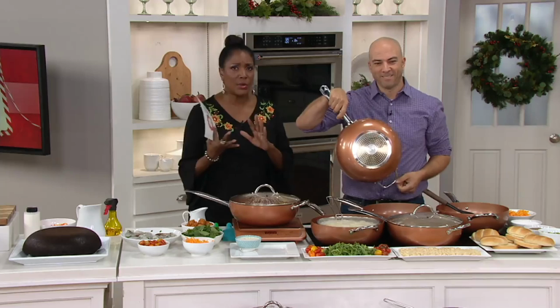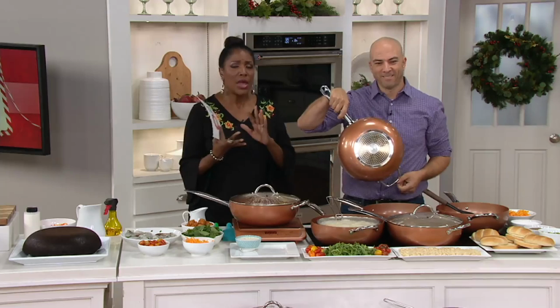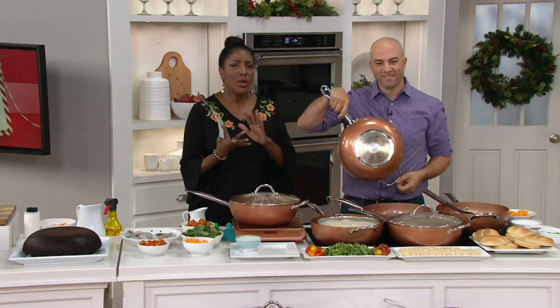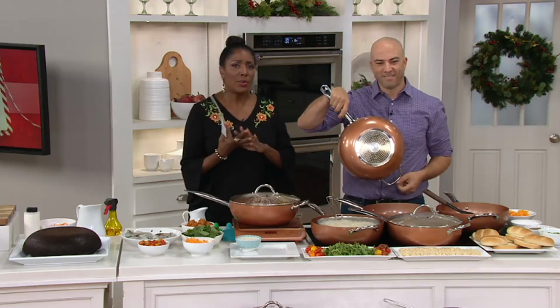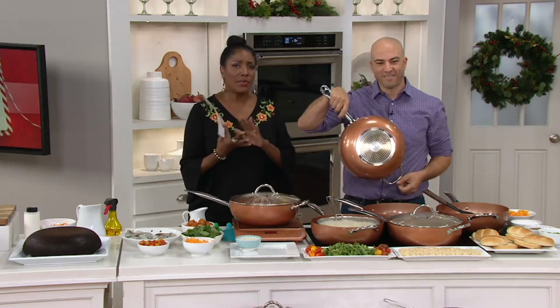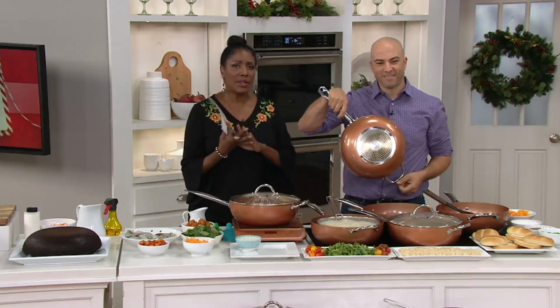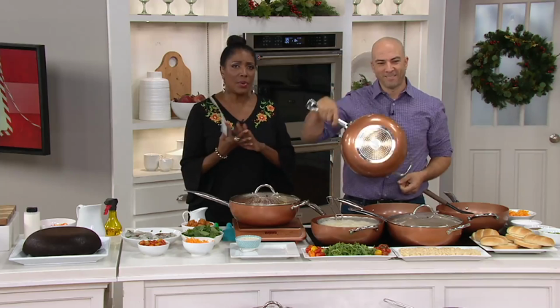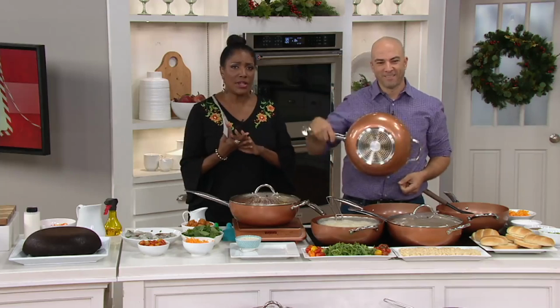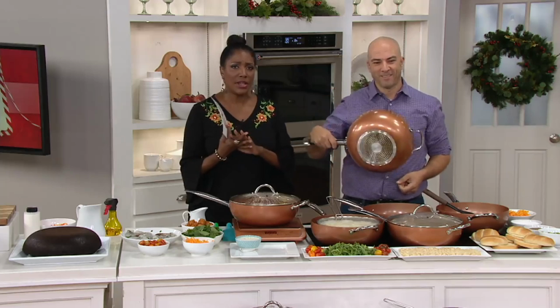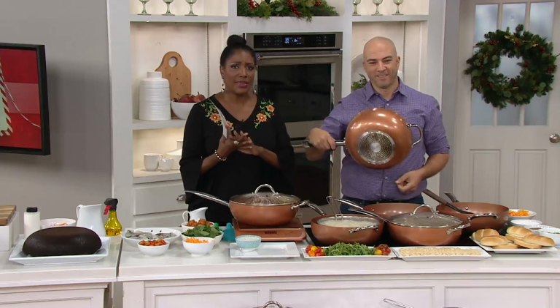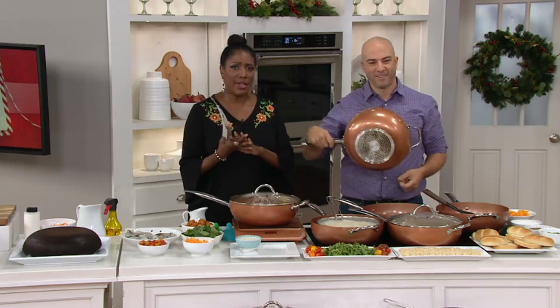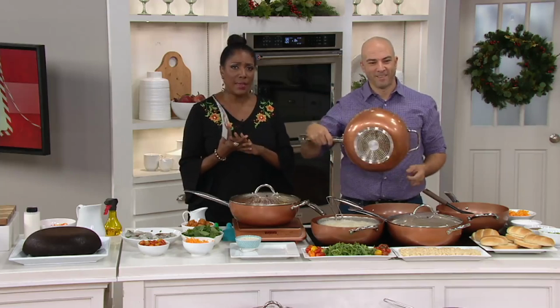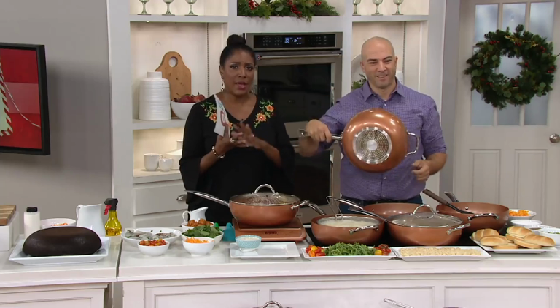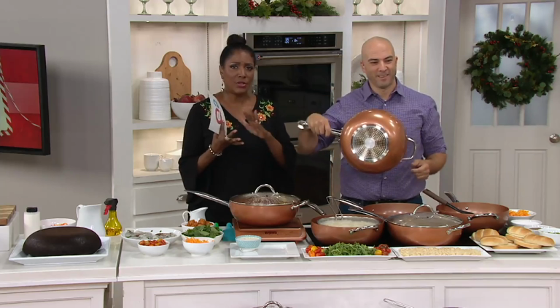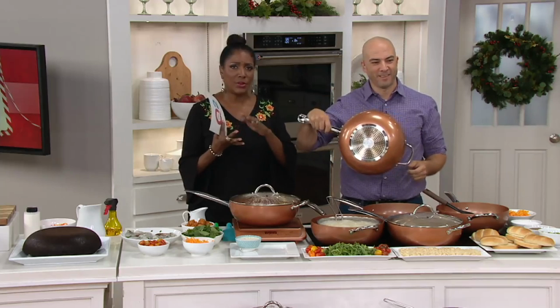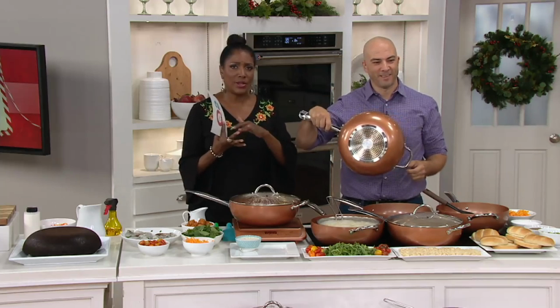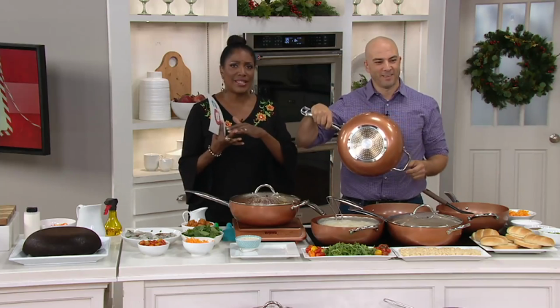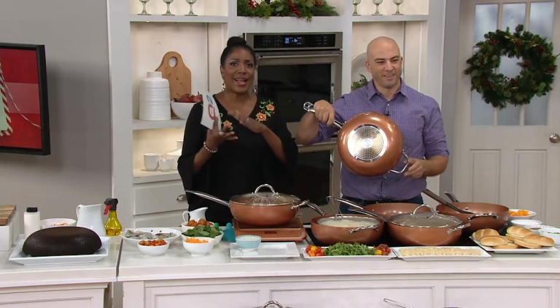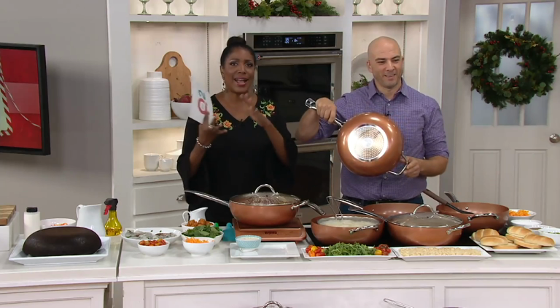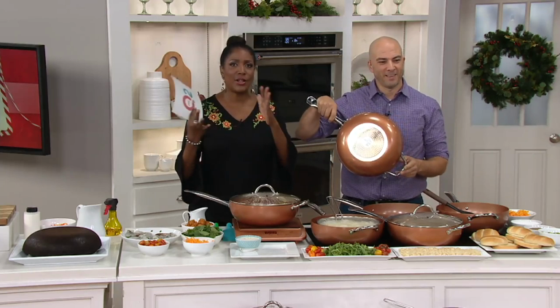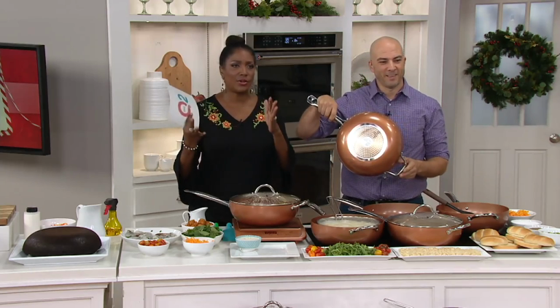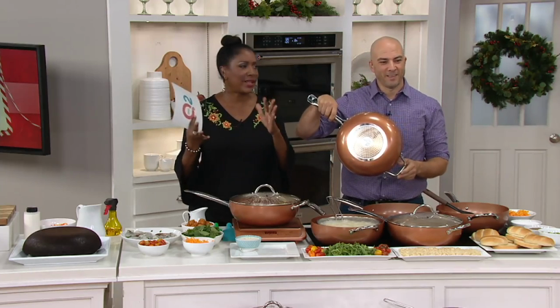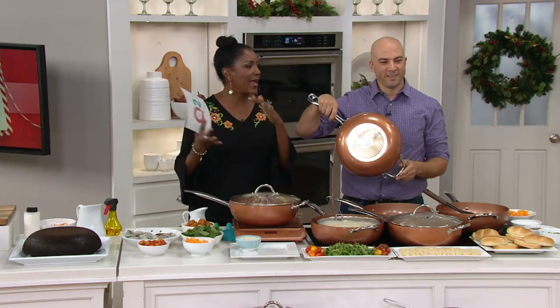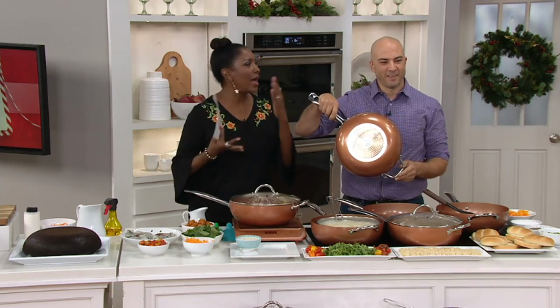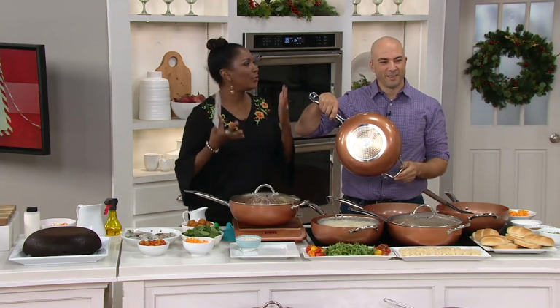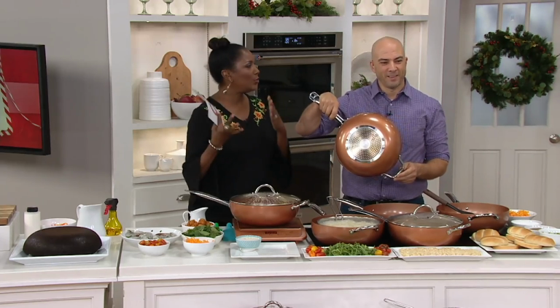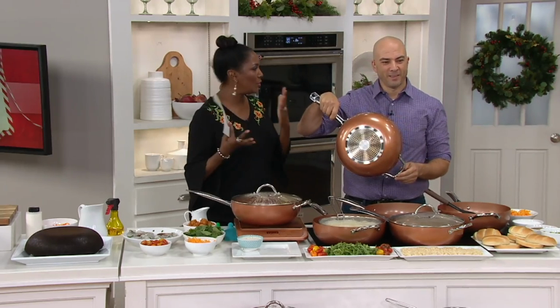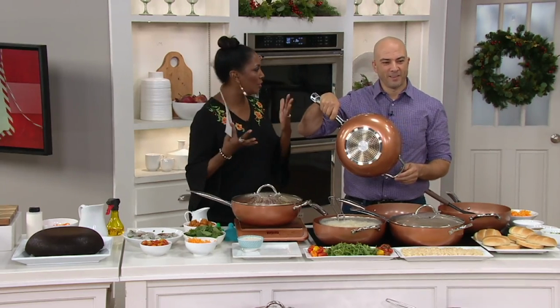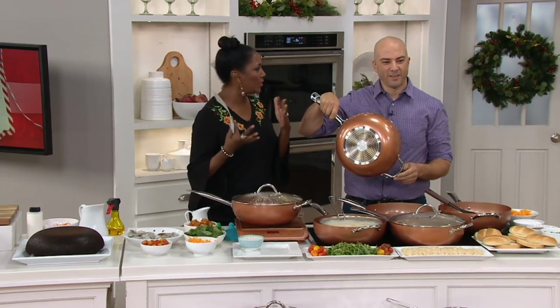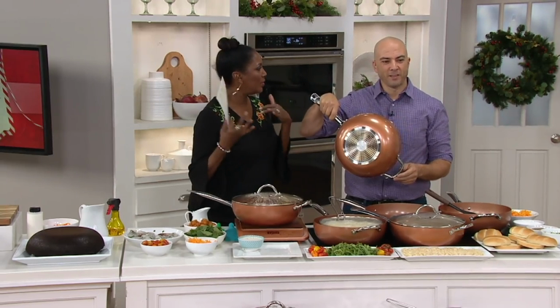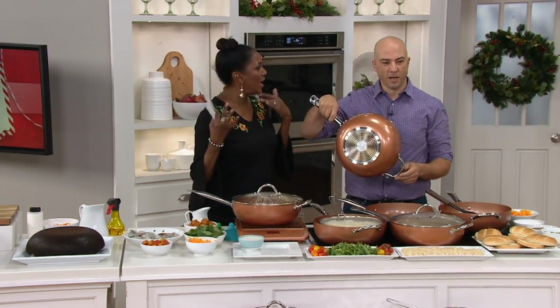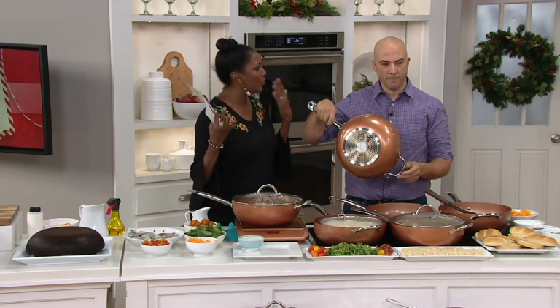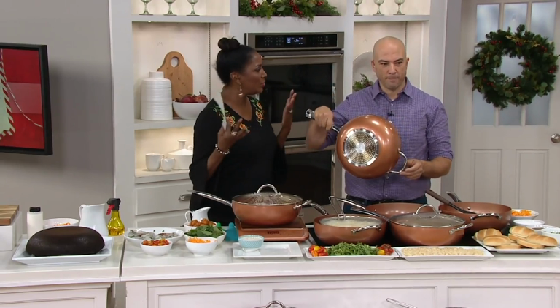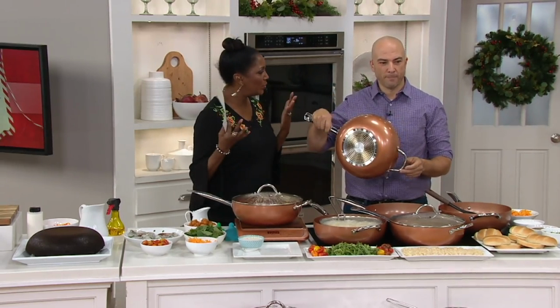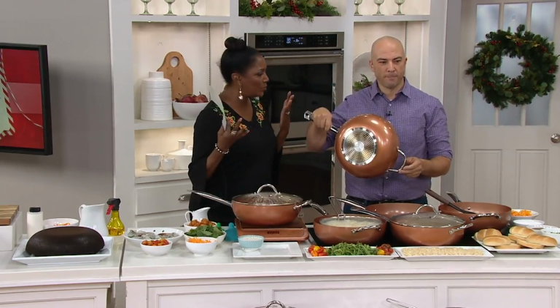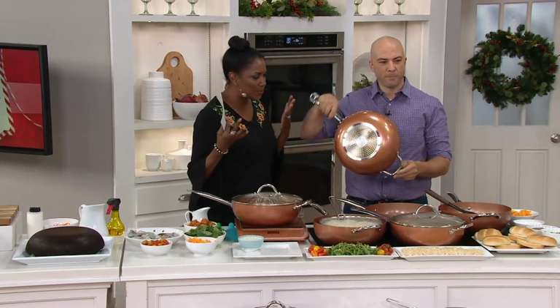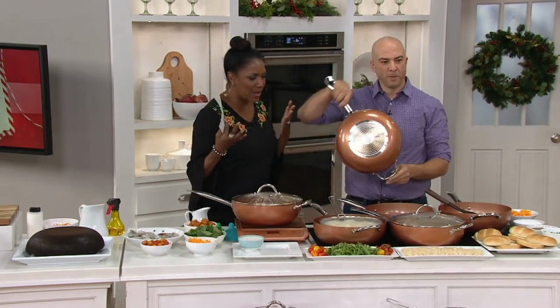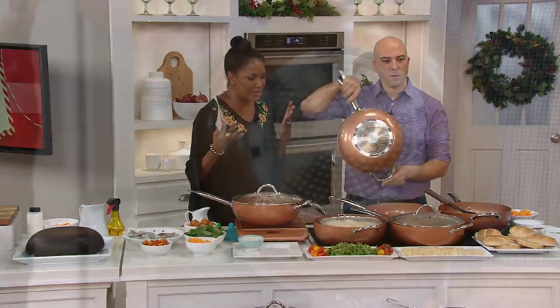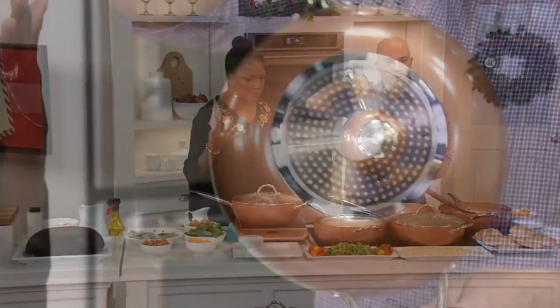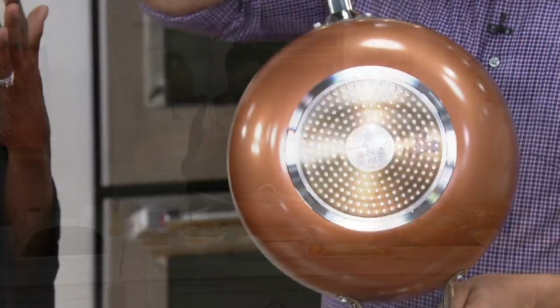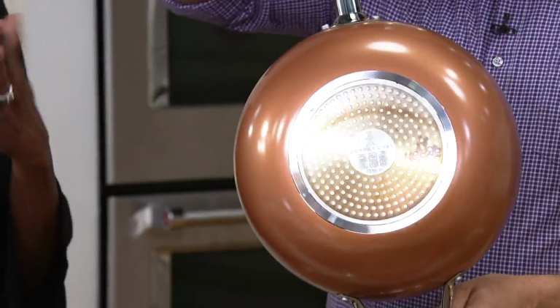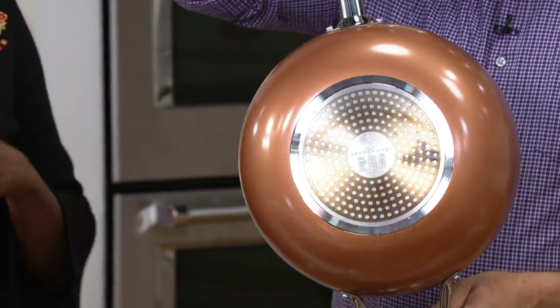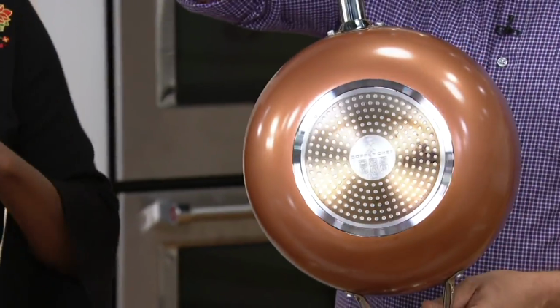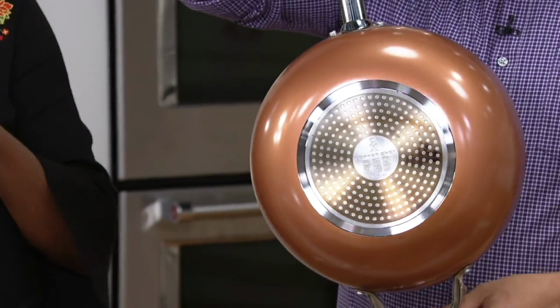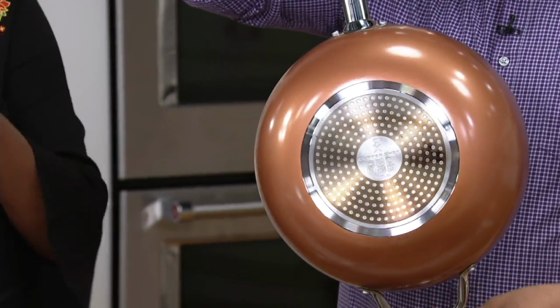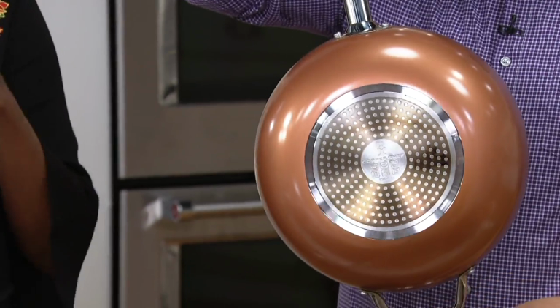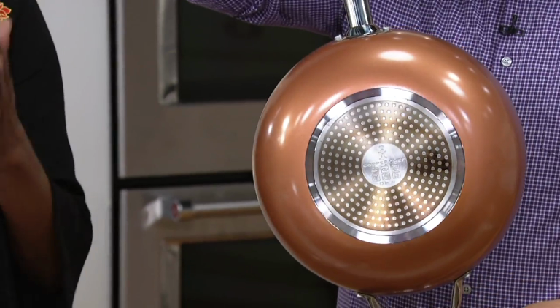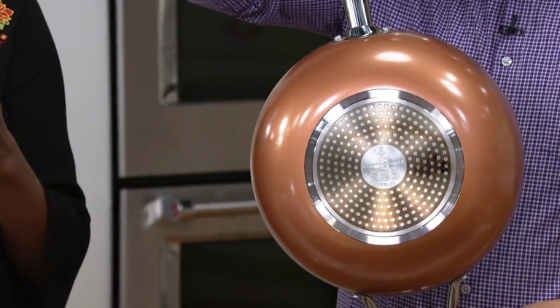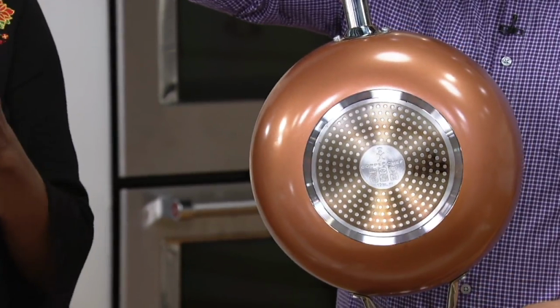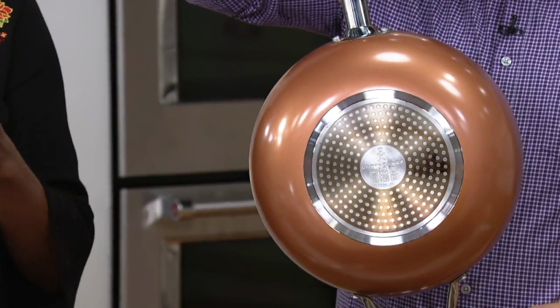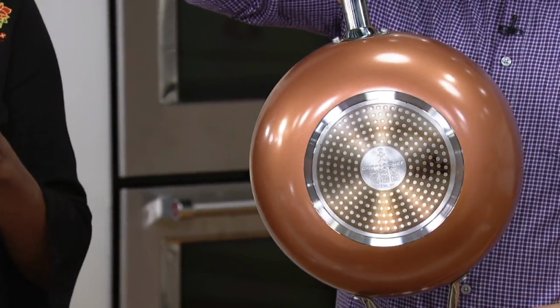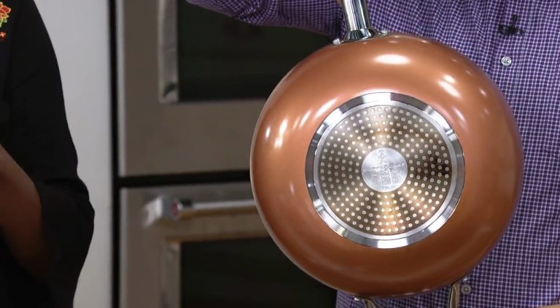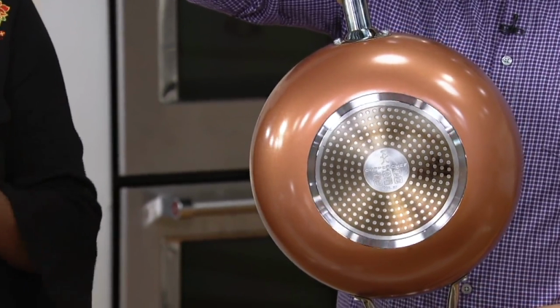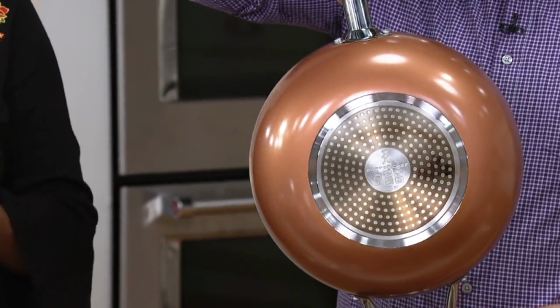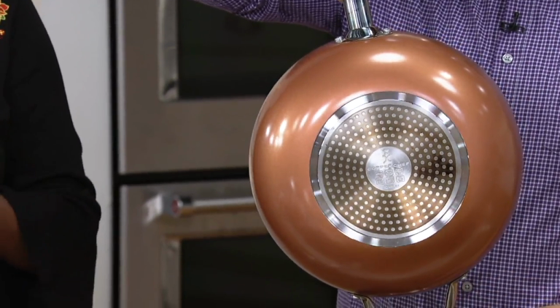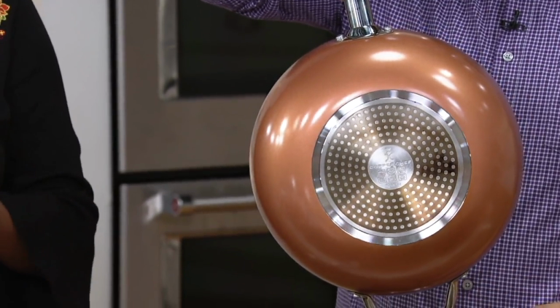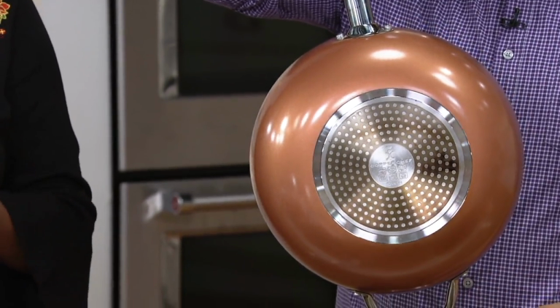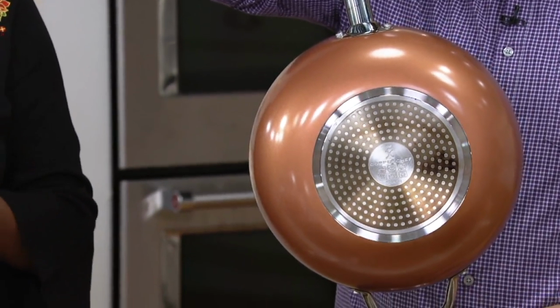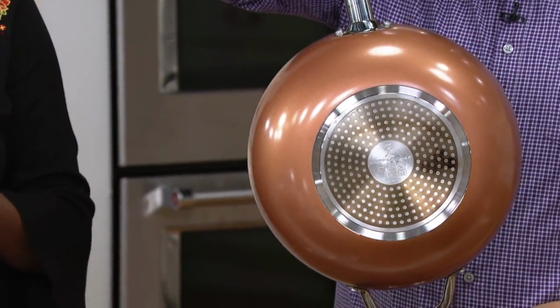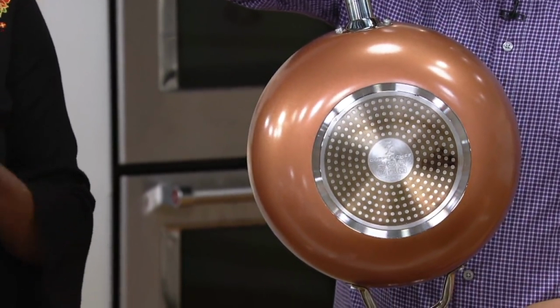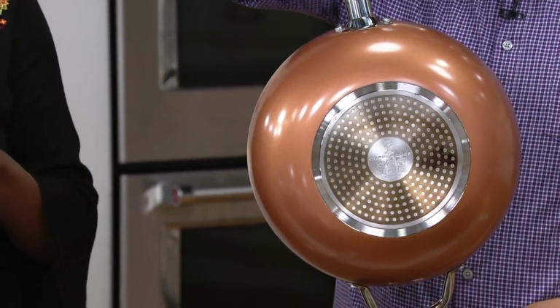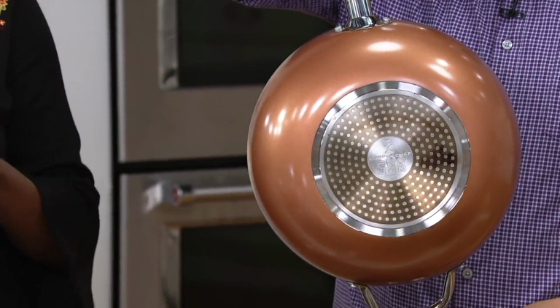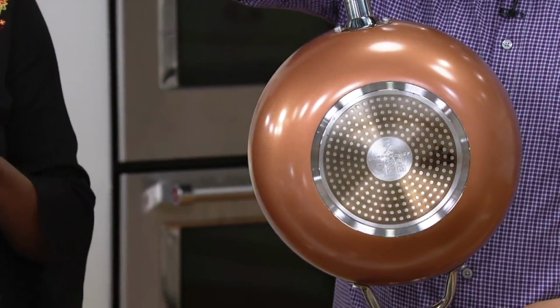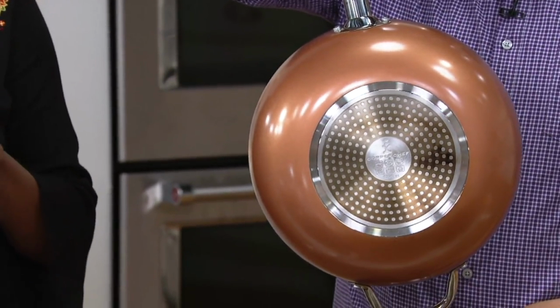We really want you to think about your entire approach — how you cook and how you use pots and pans. We've got something for everyone in this show.